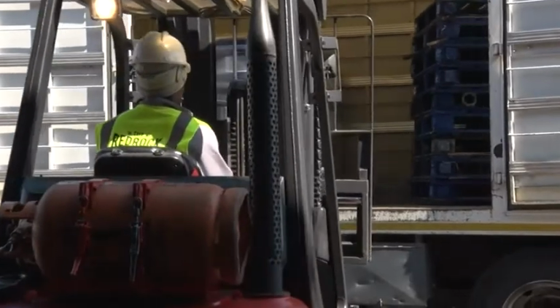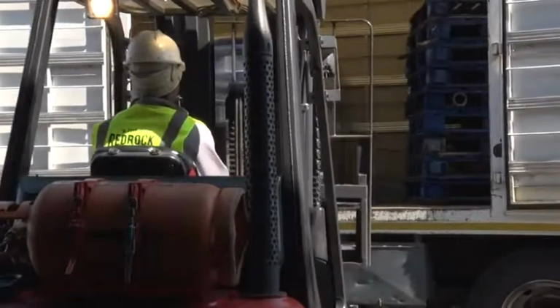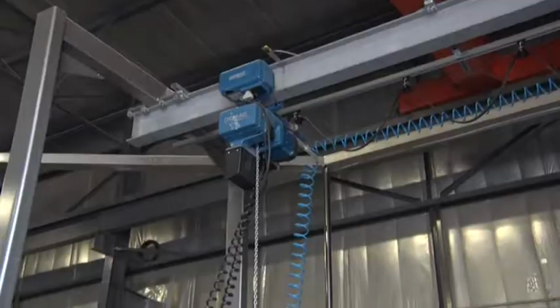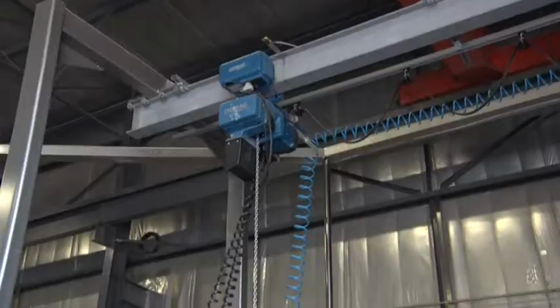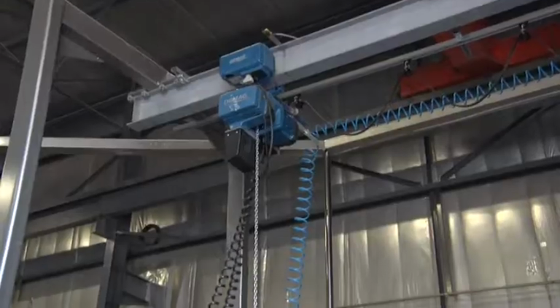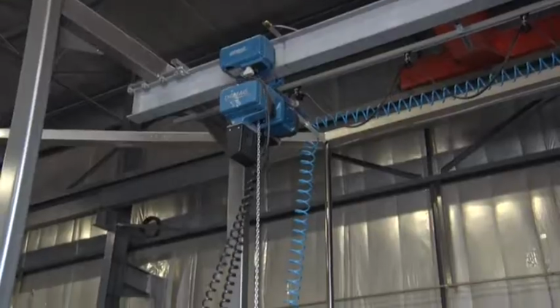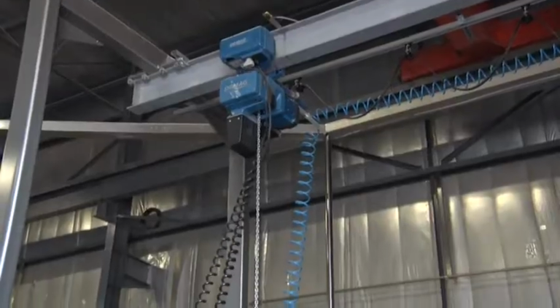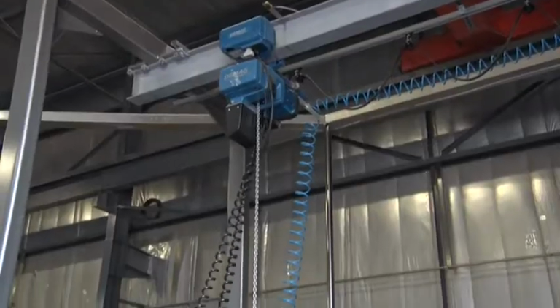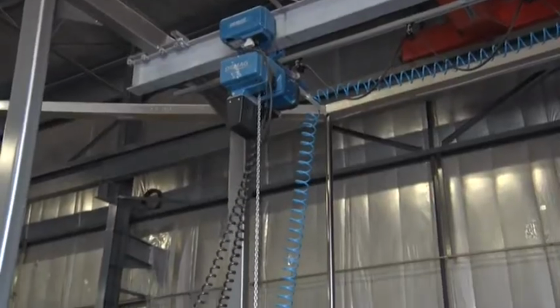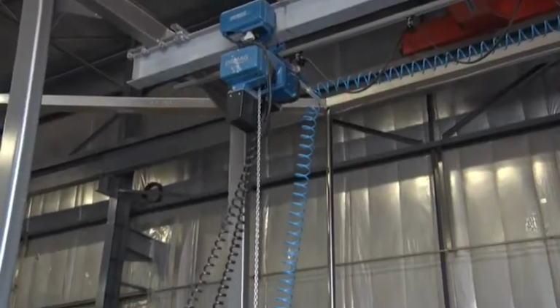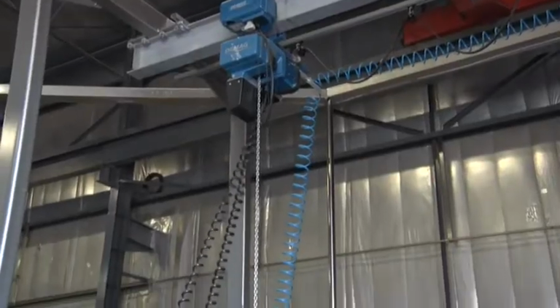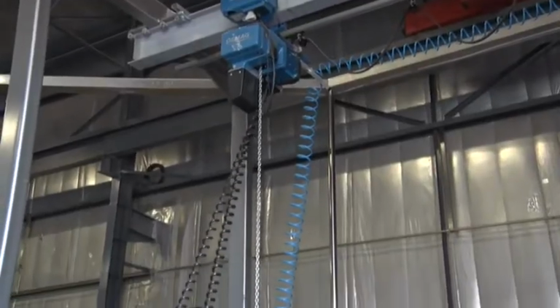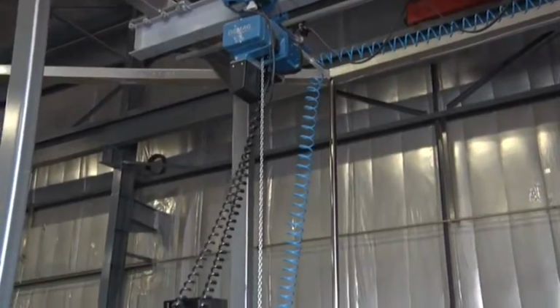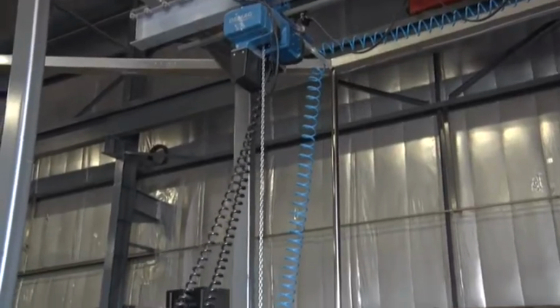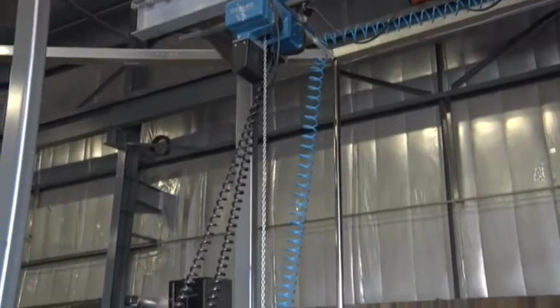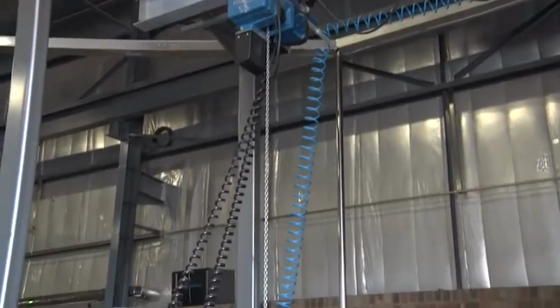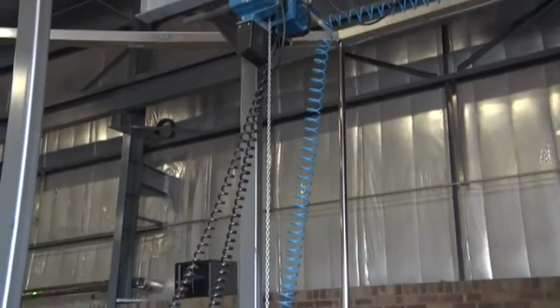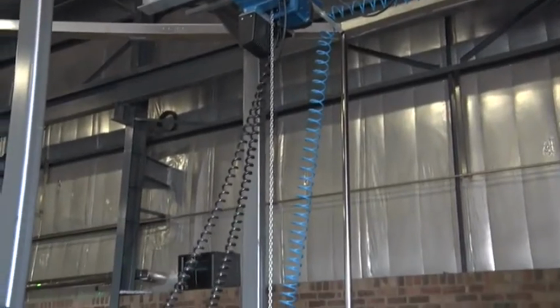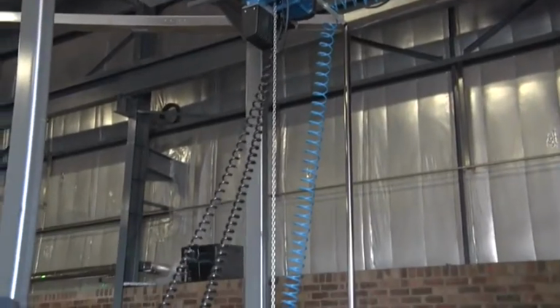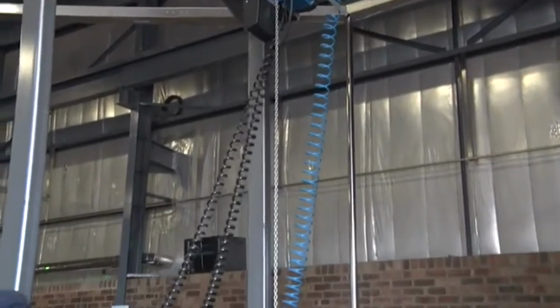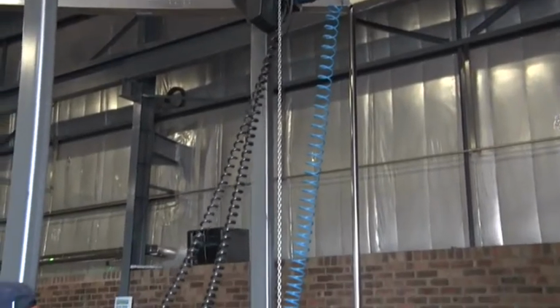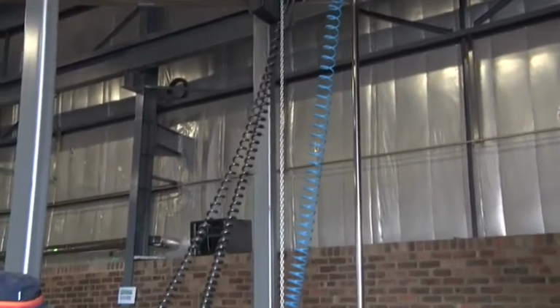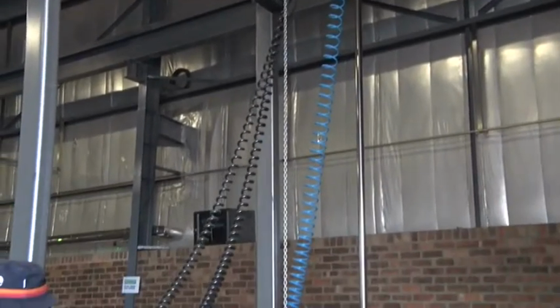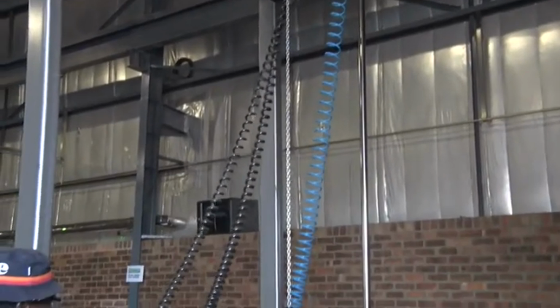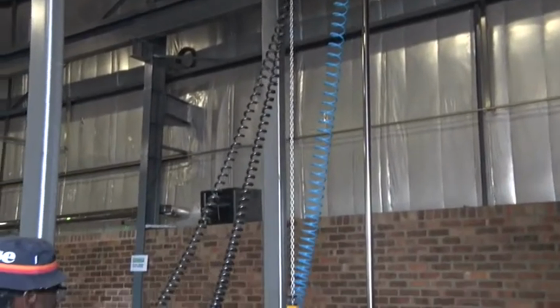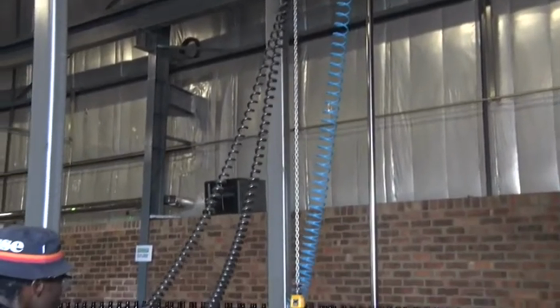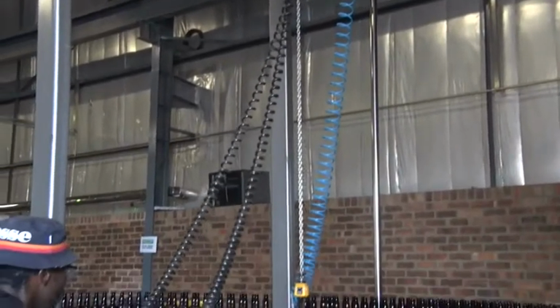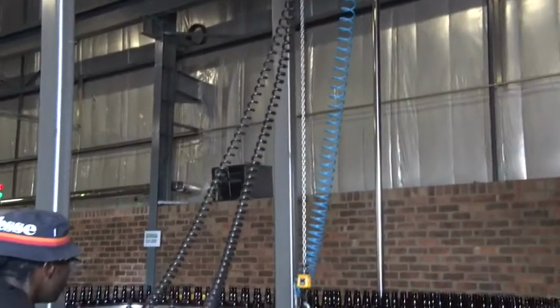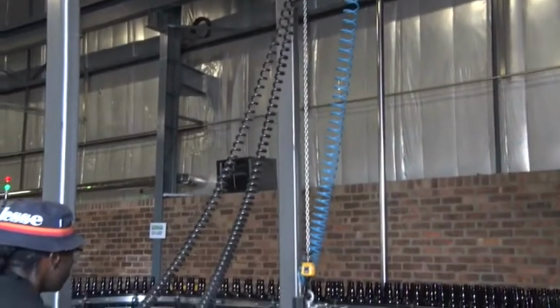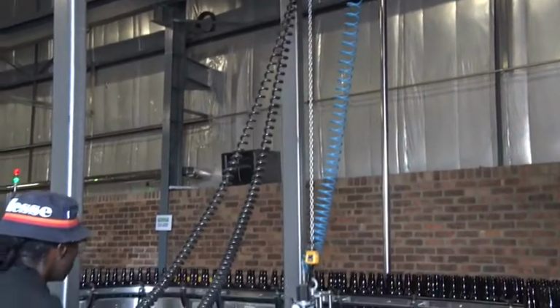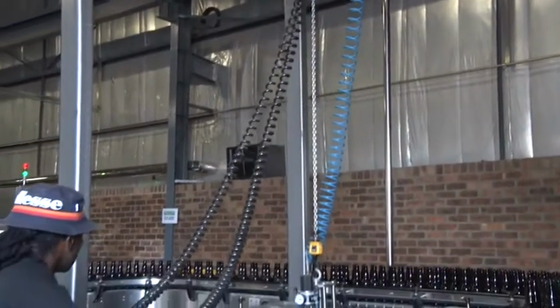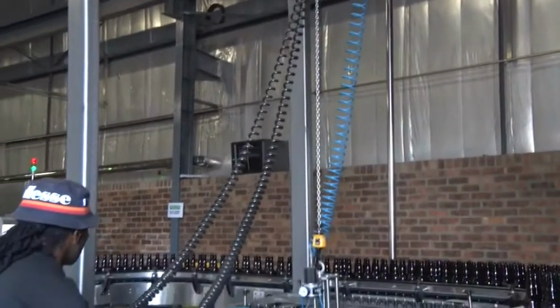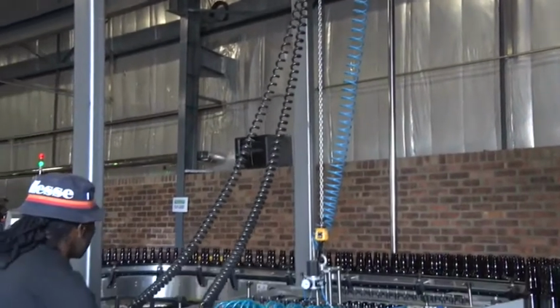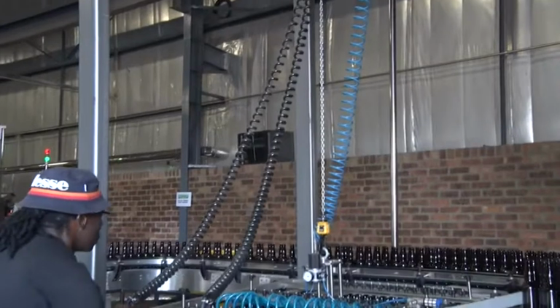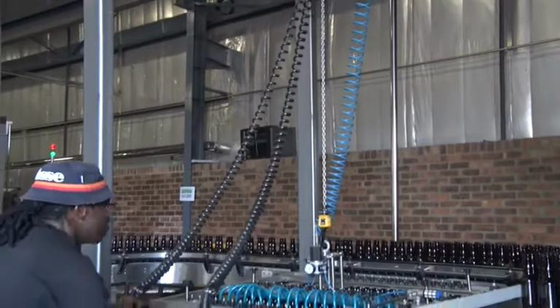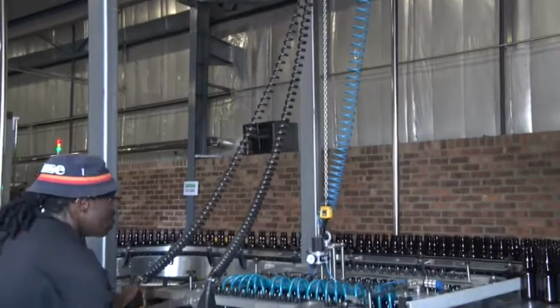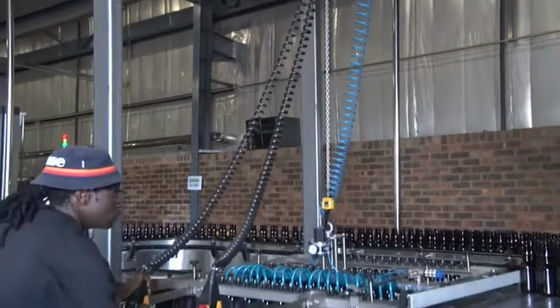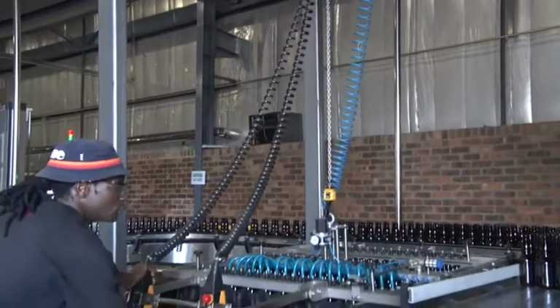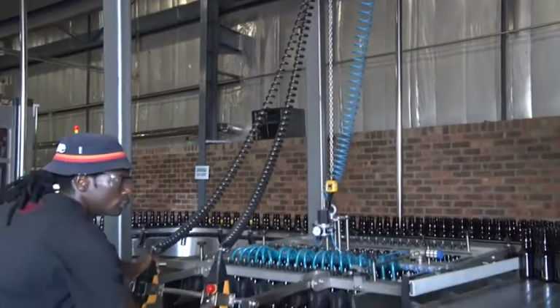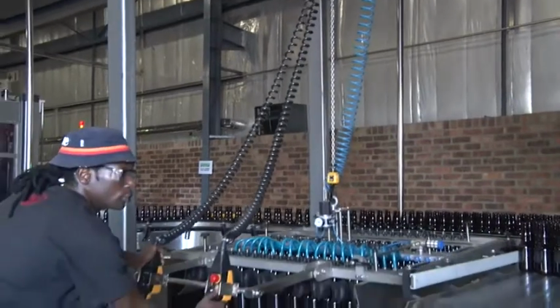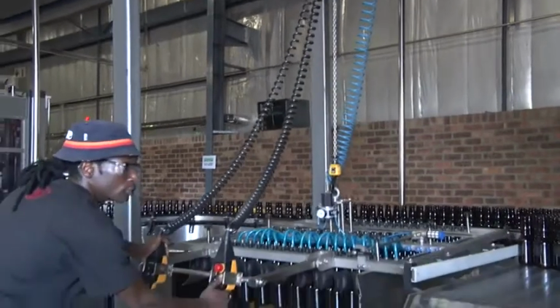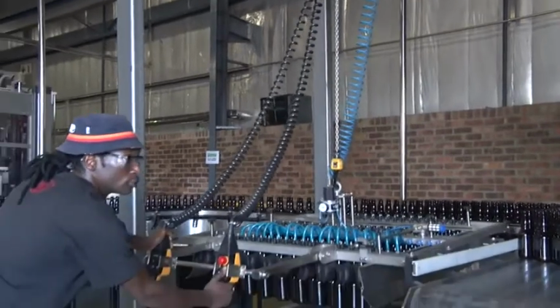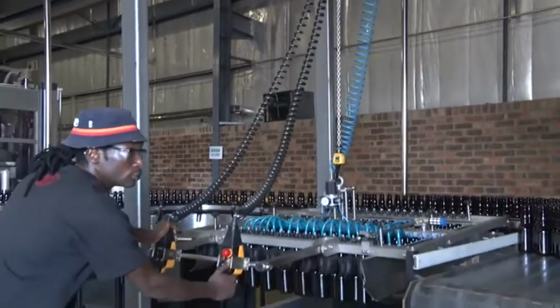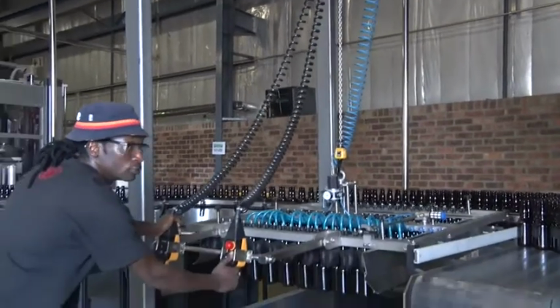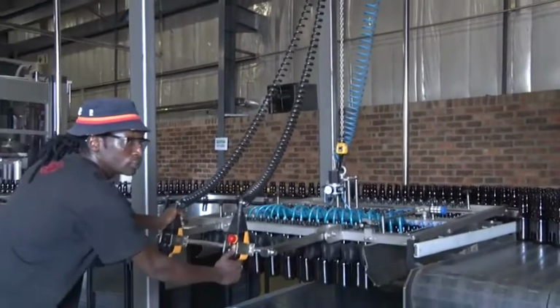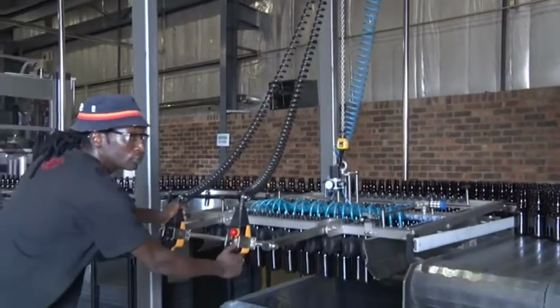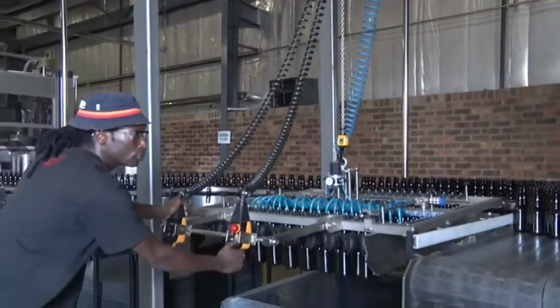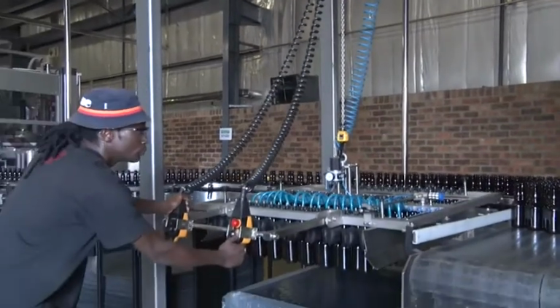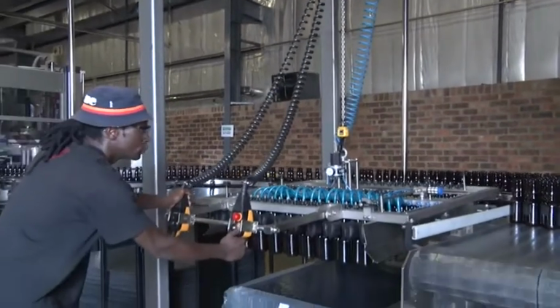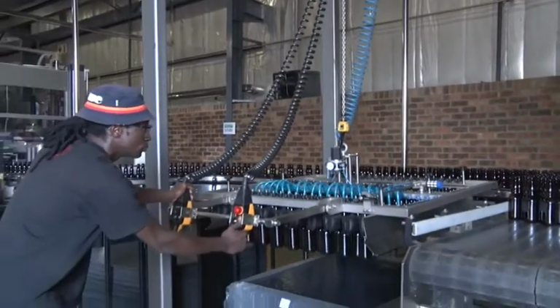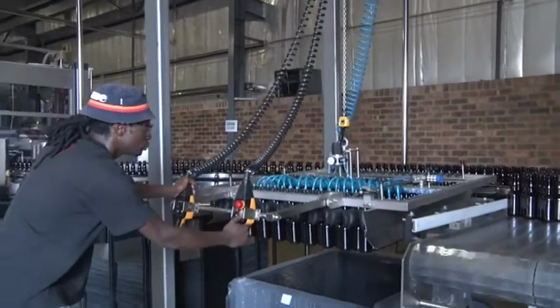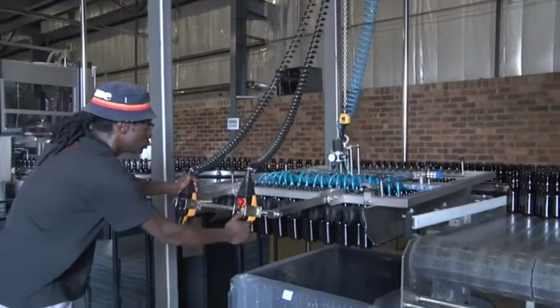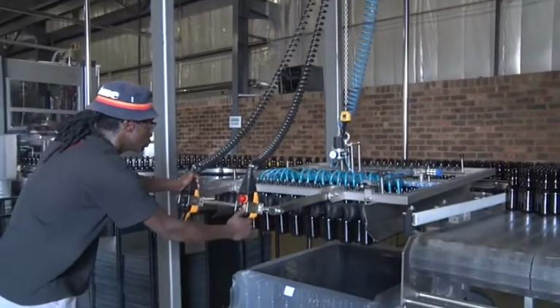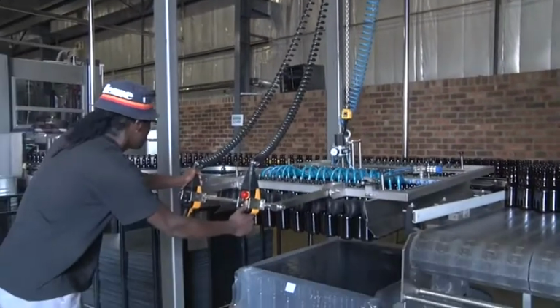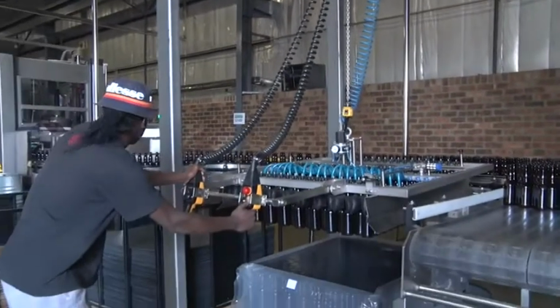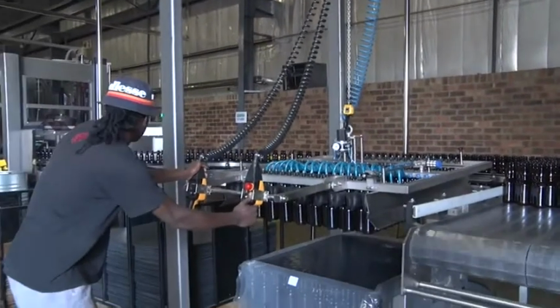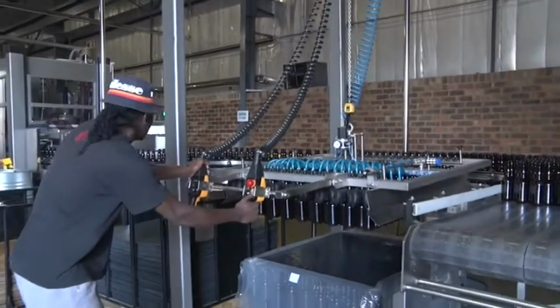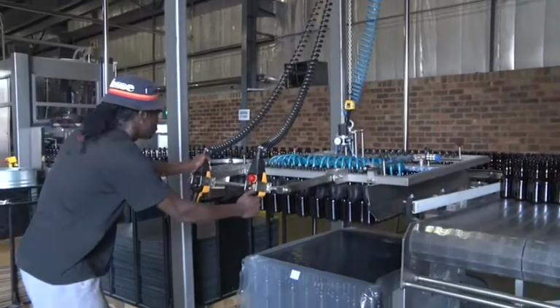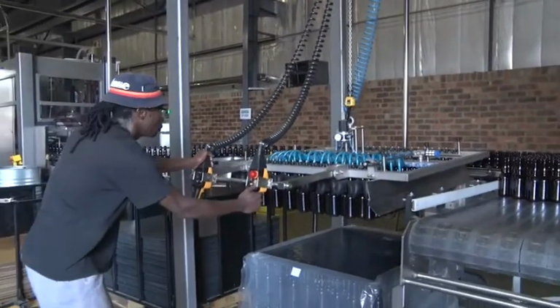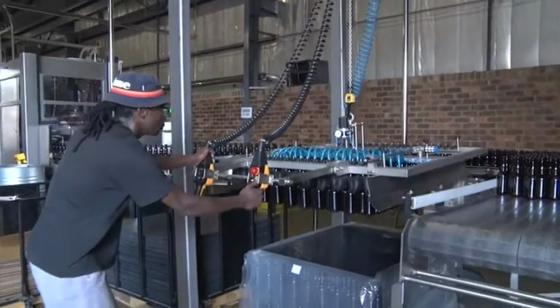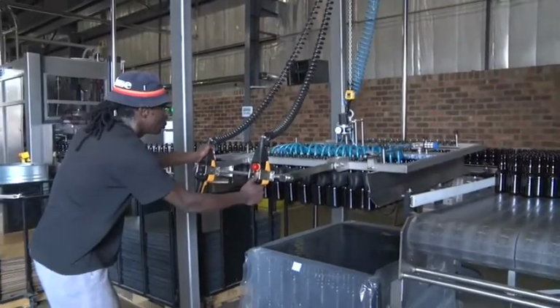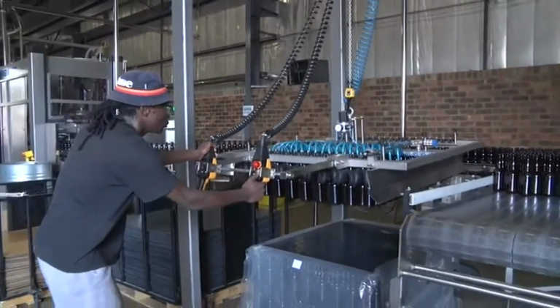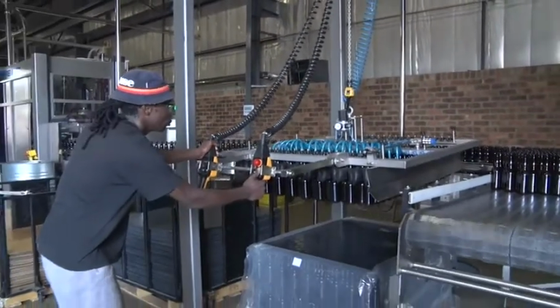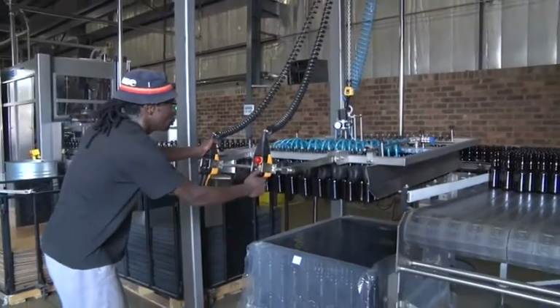The empty bottles arrived at the brewery in large pallets, which are carefully sealed so that no bacteria get into the beer.